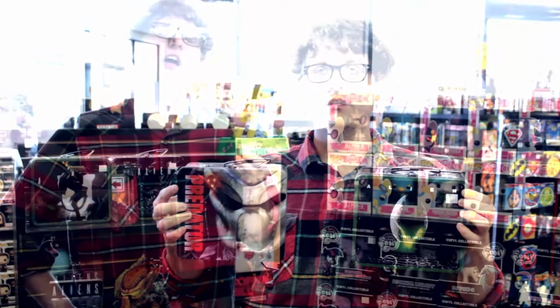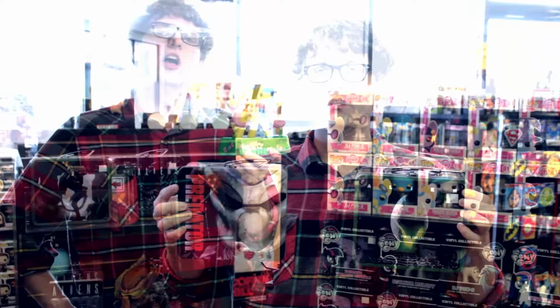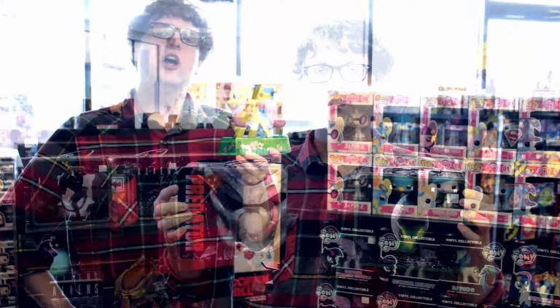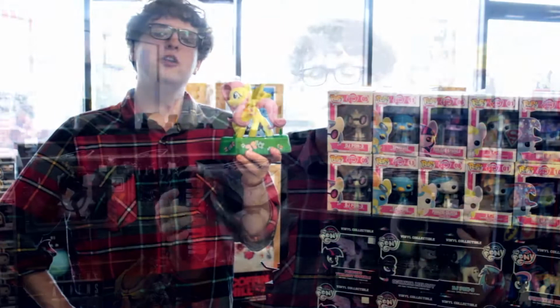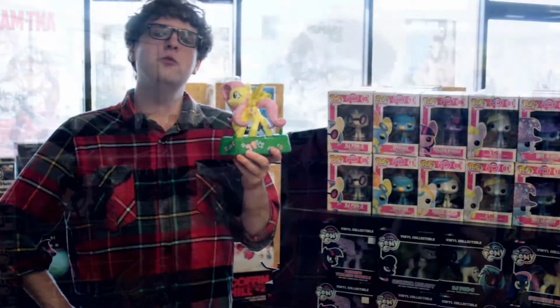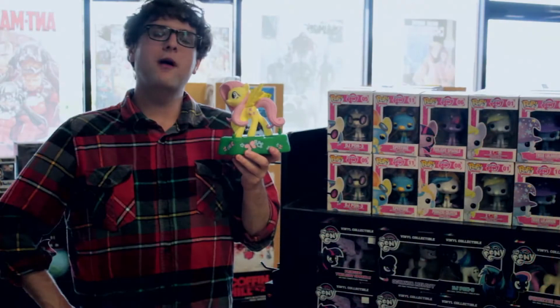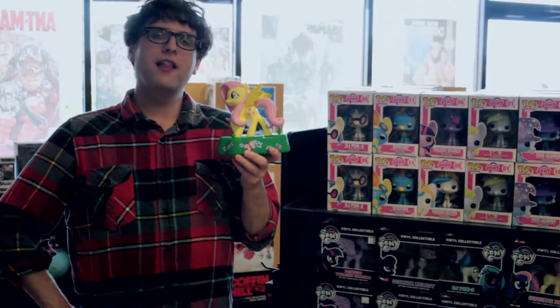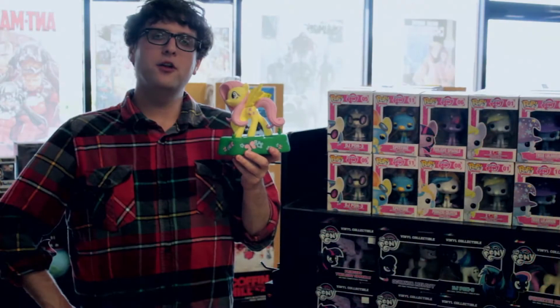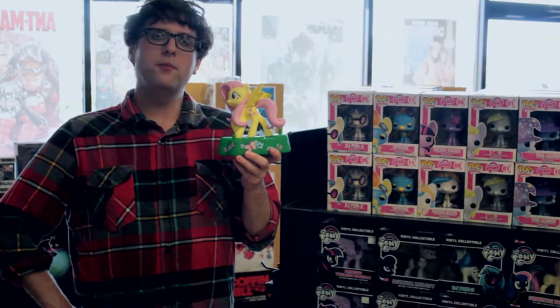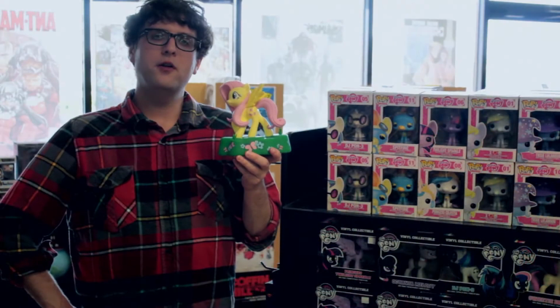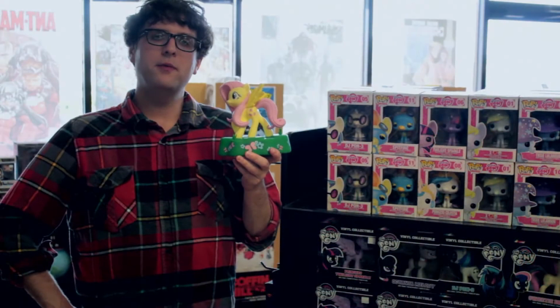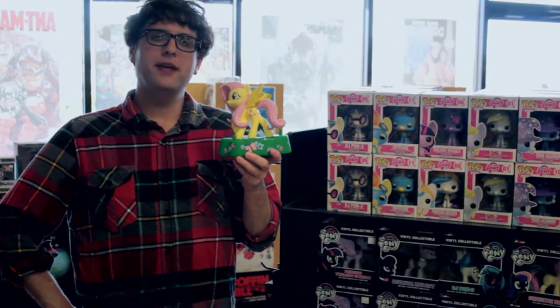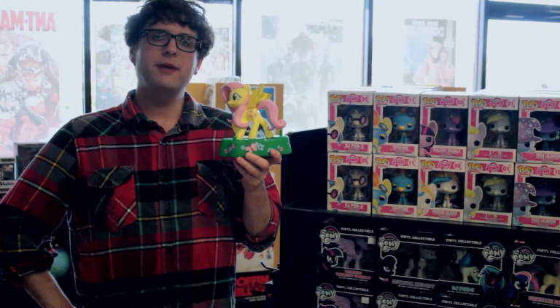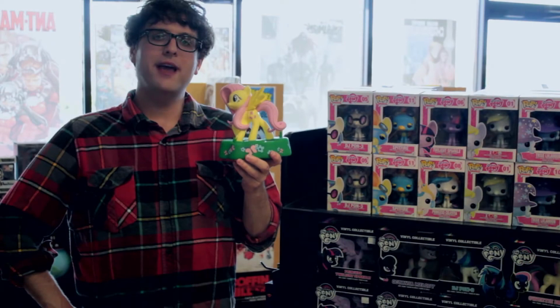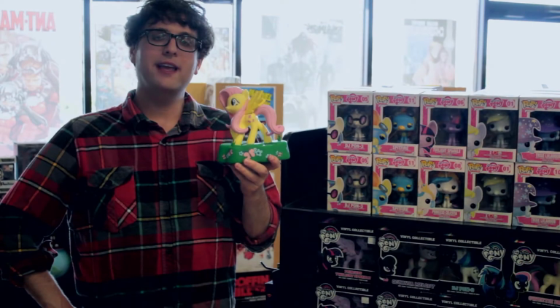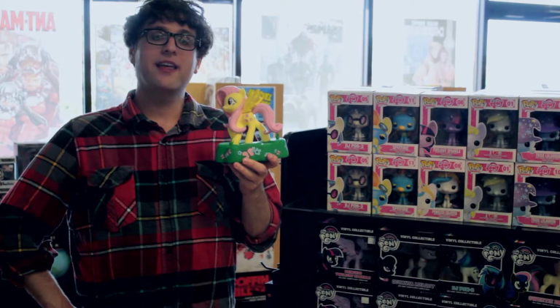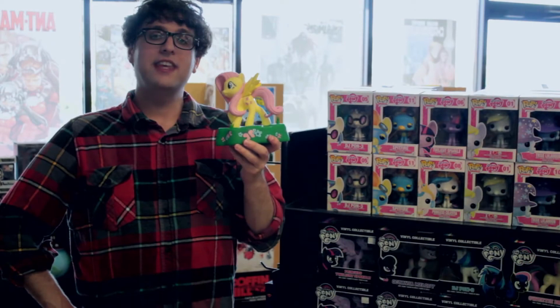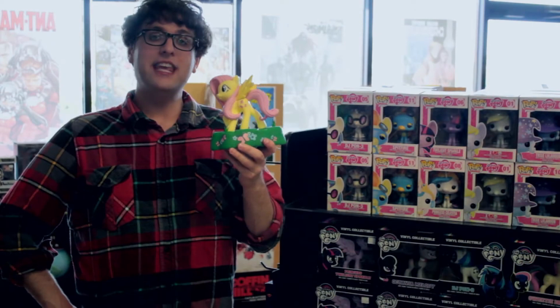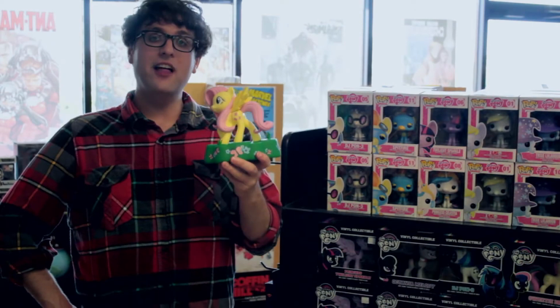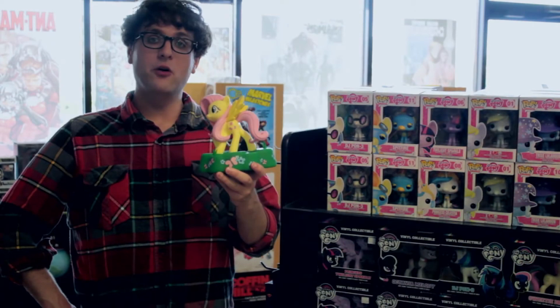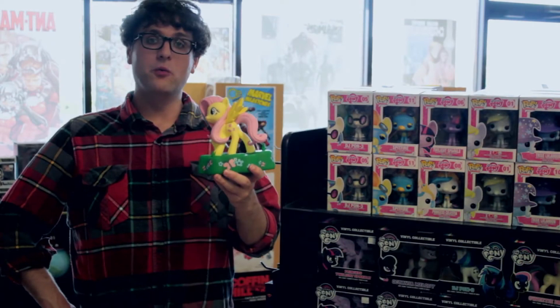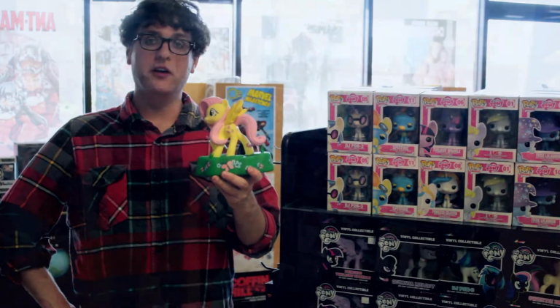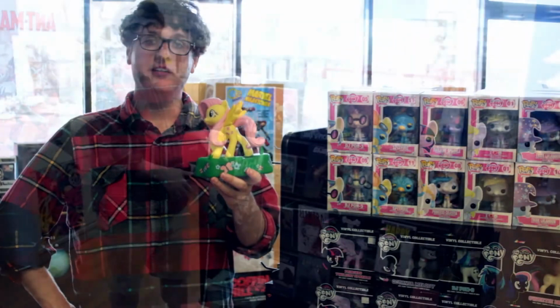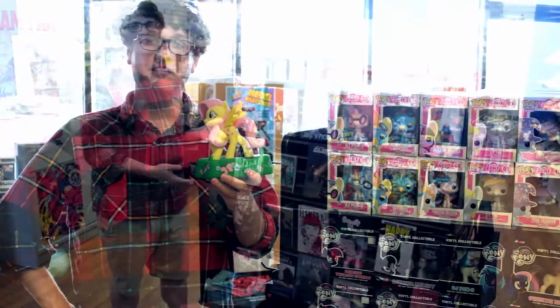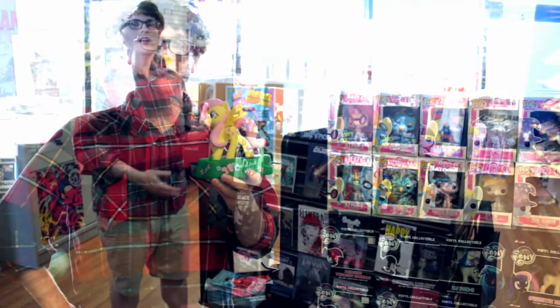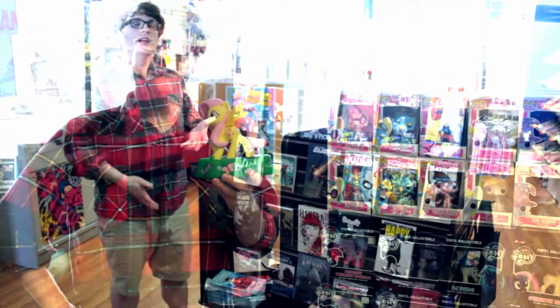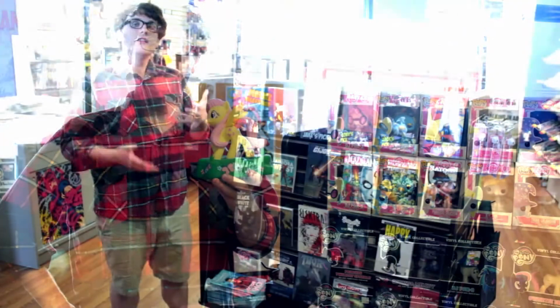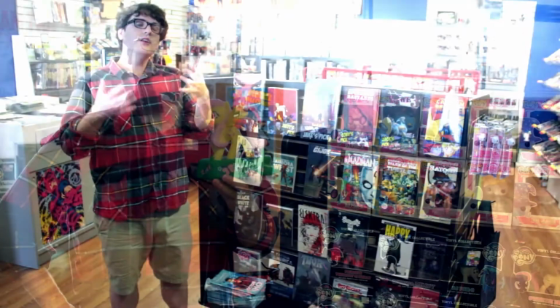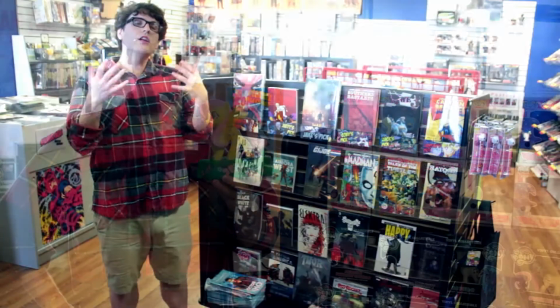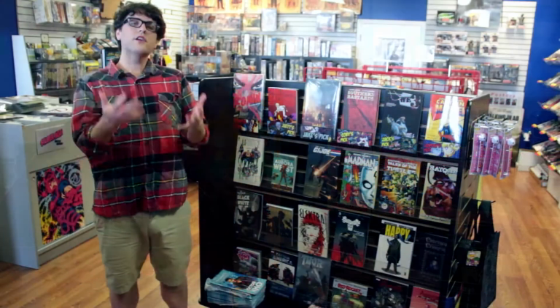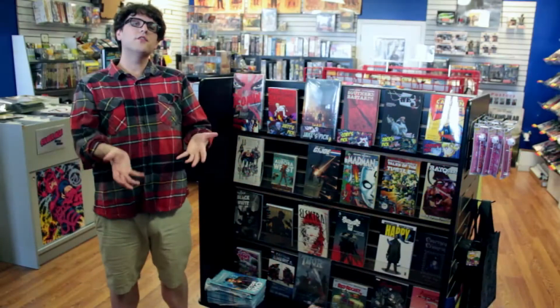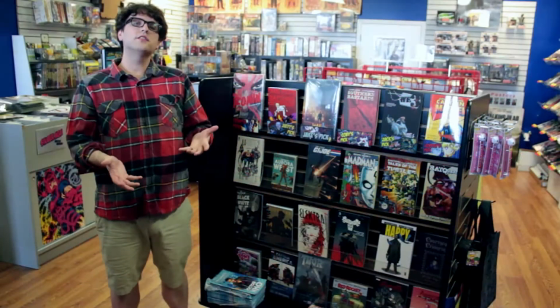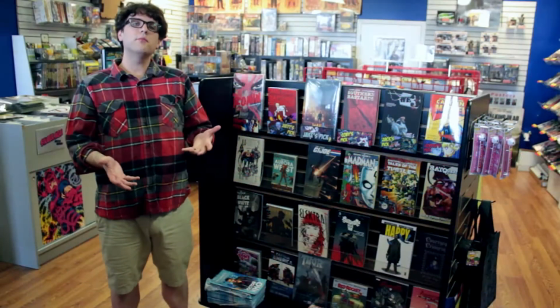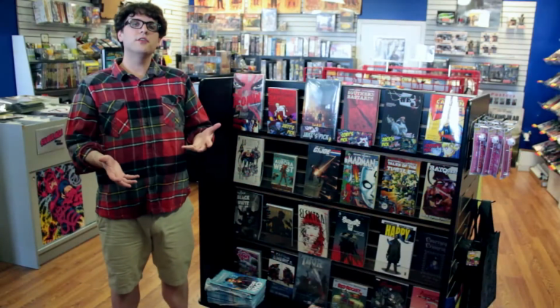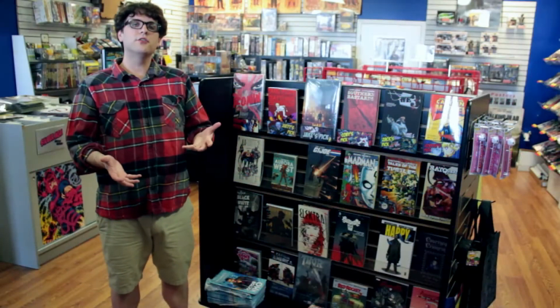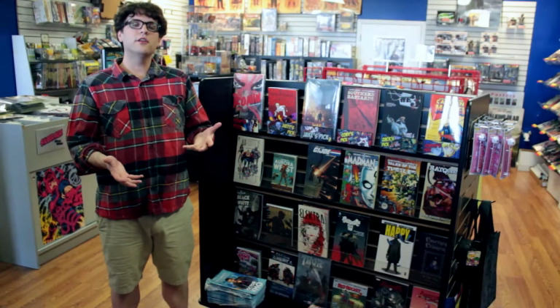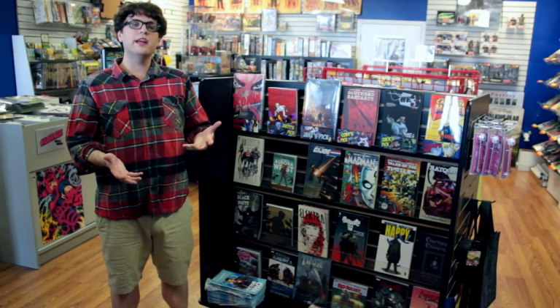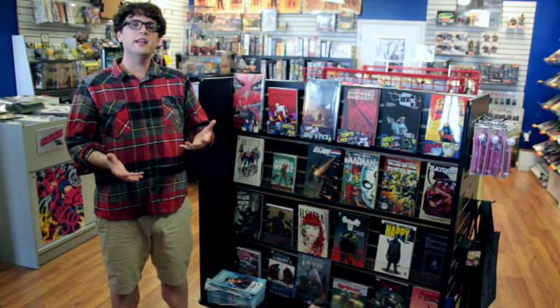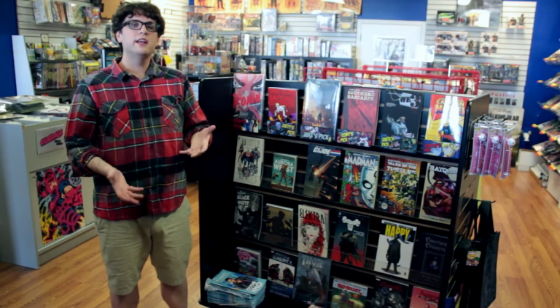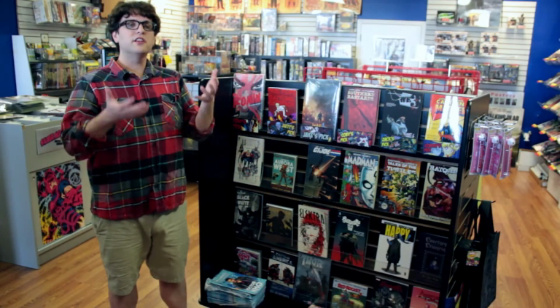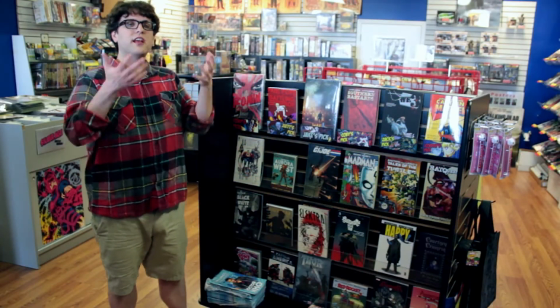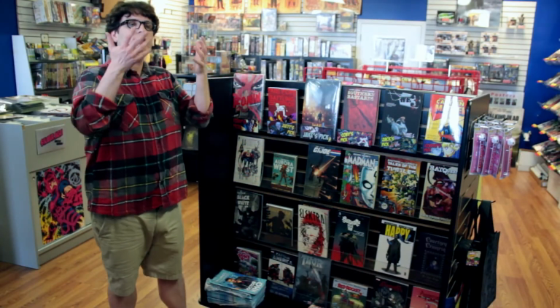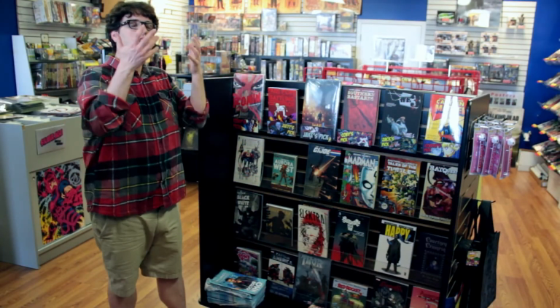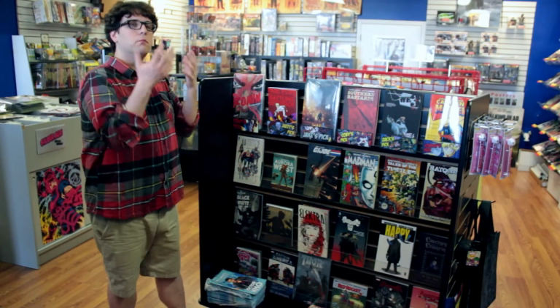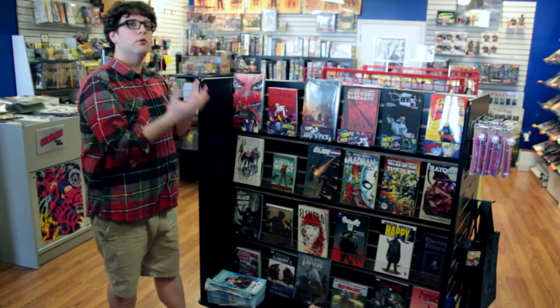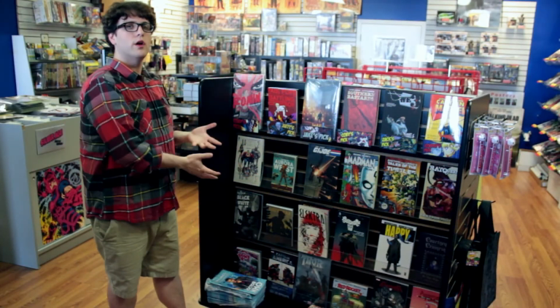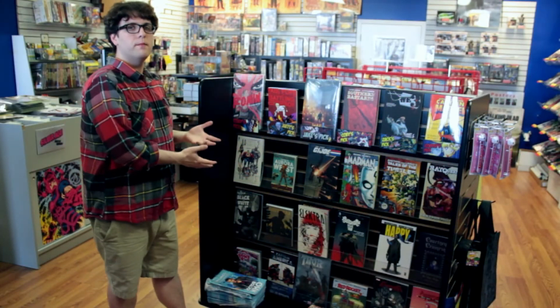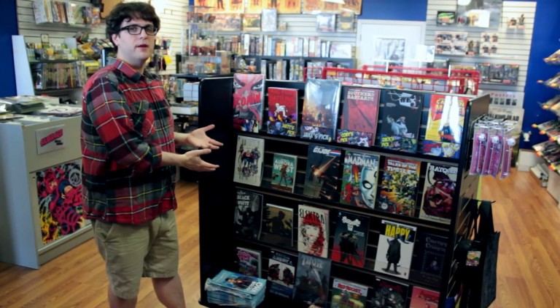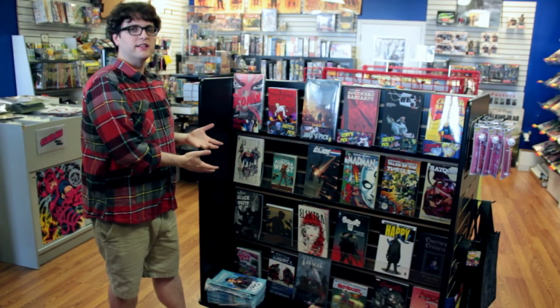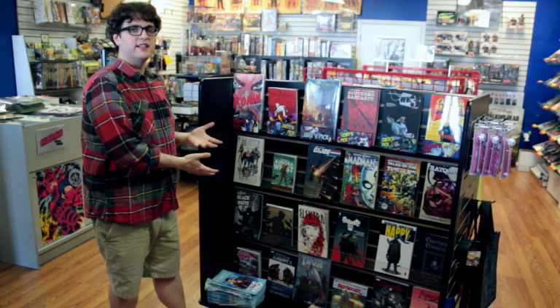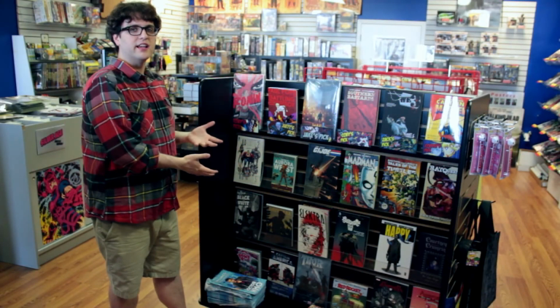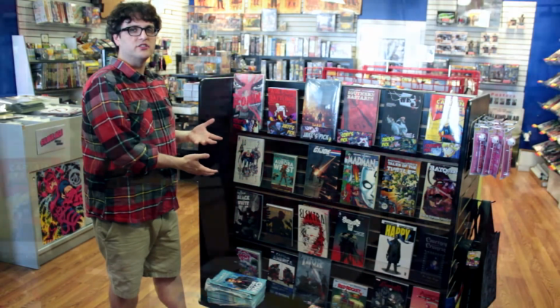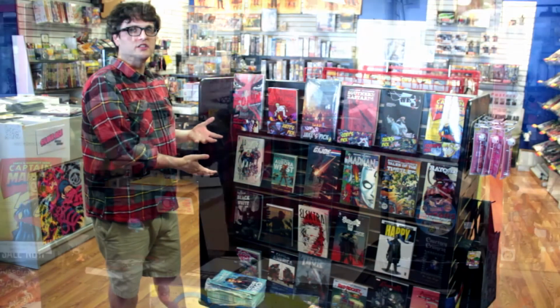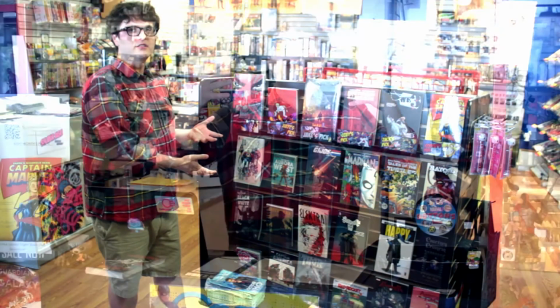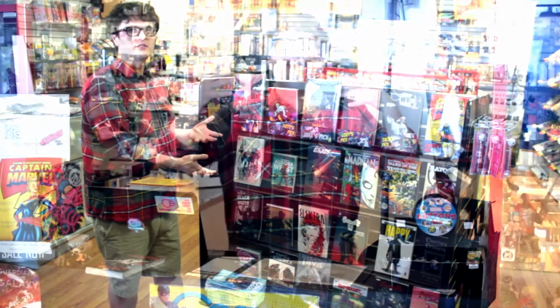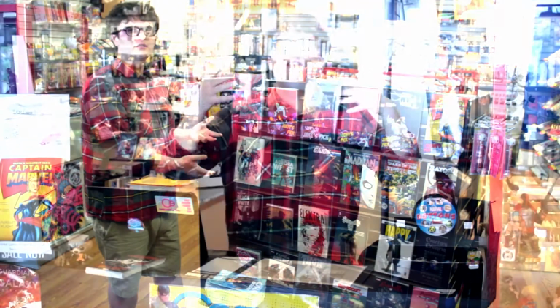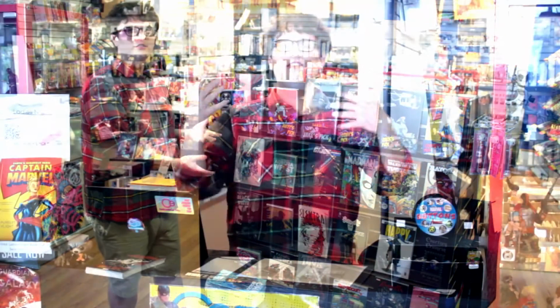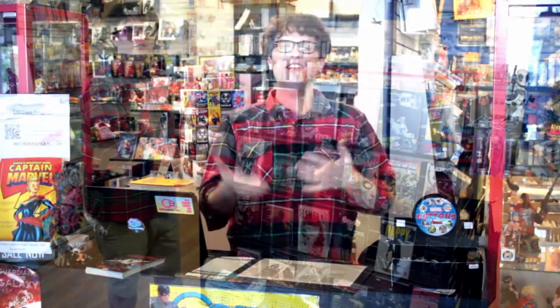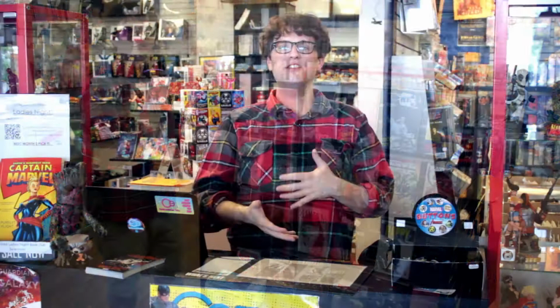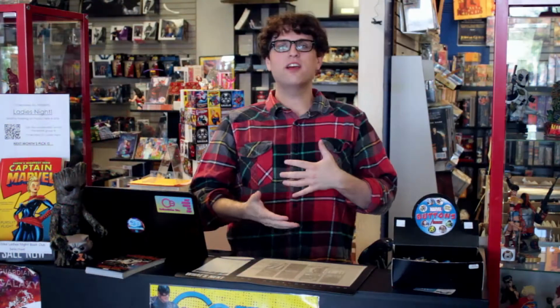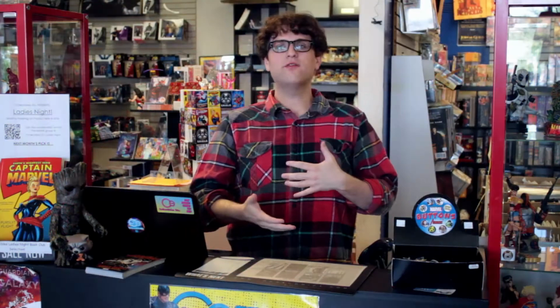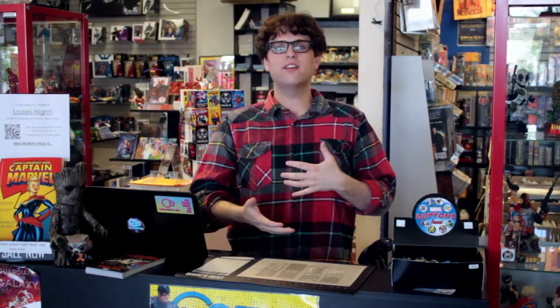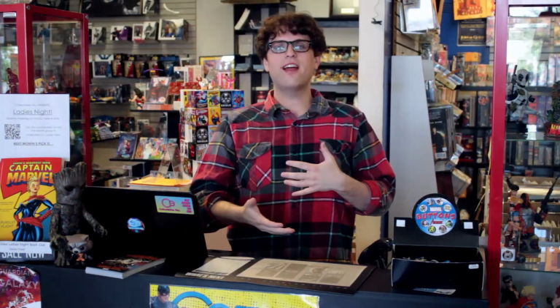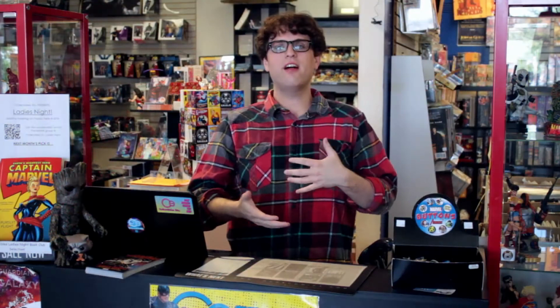A new My Little Pony piggy bank — the yellow one. If you're looking for something to read, check out the employee pick section. That's enough for now.